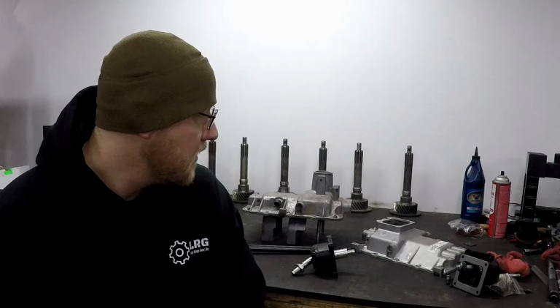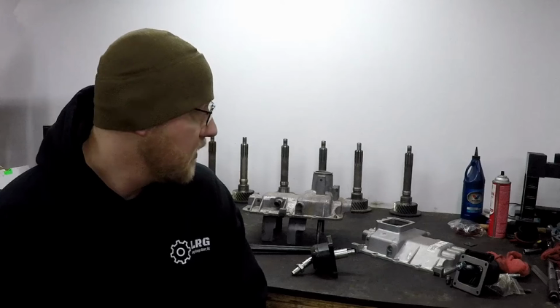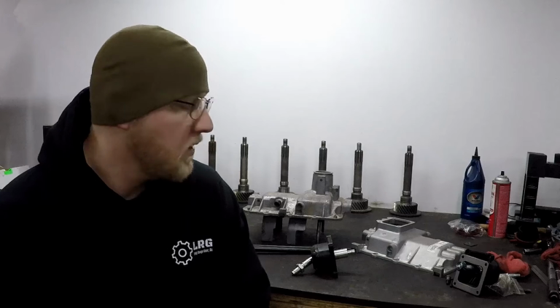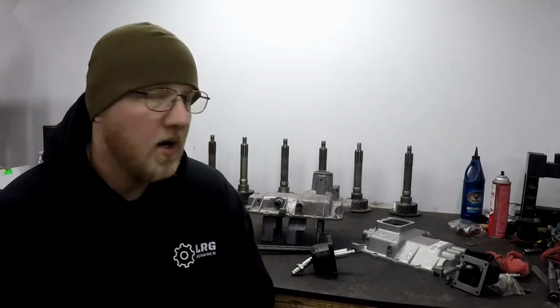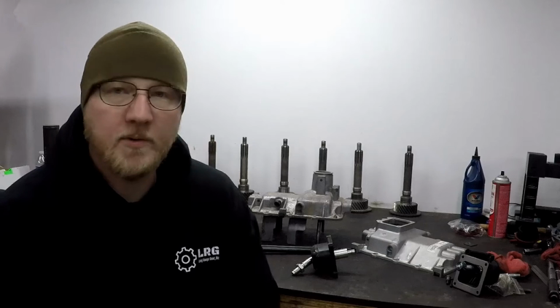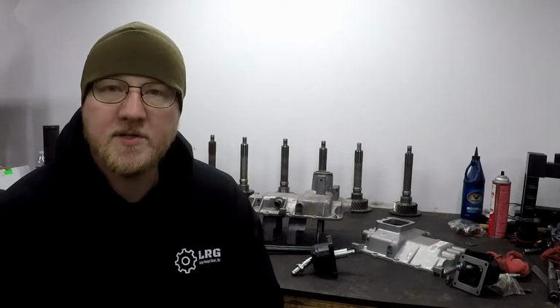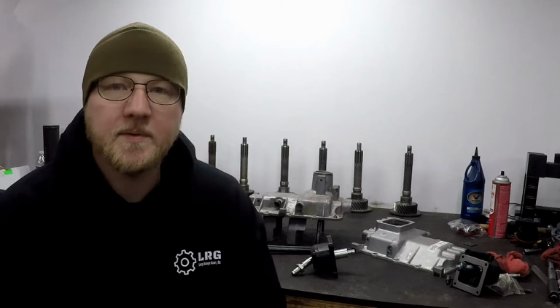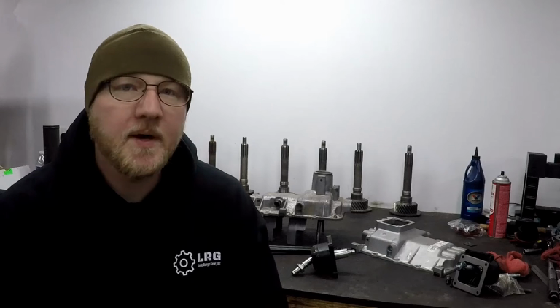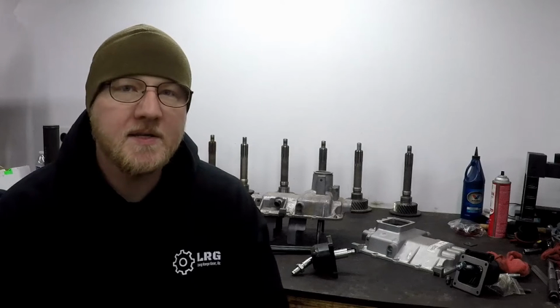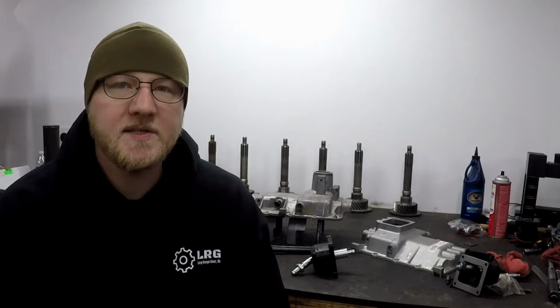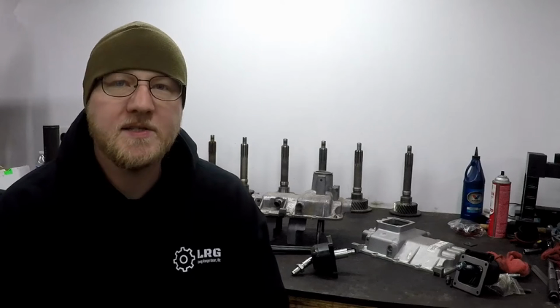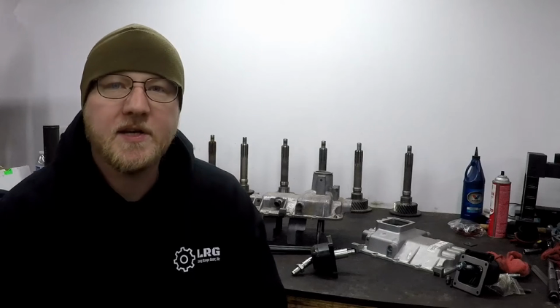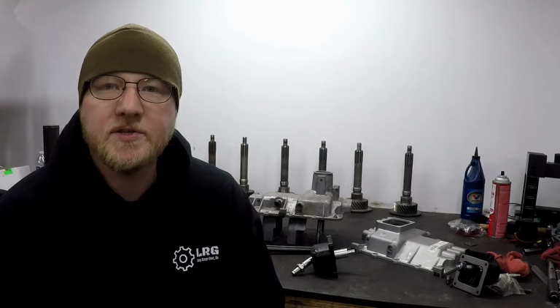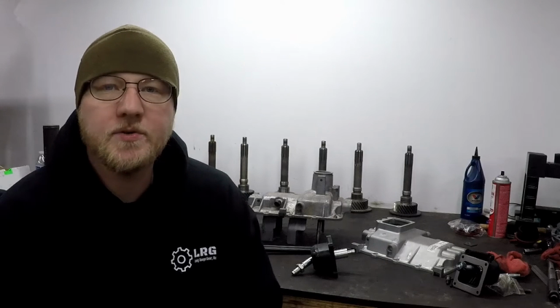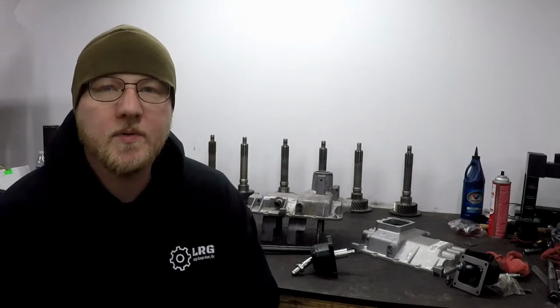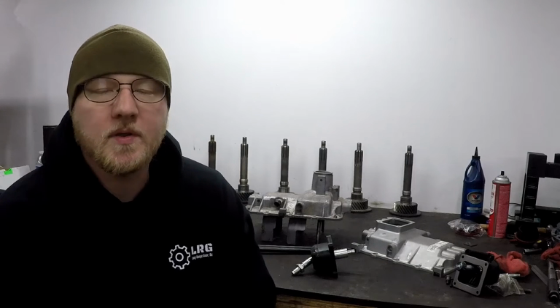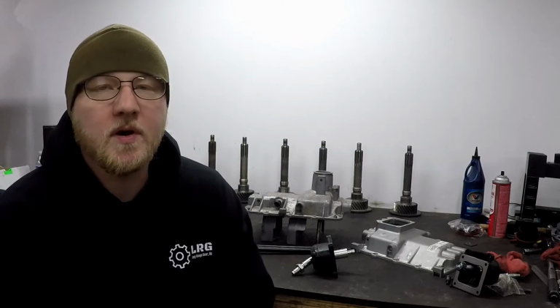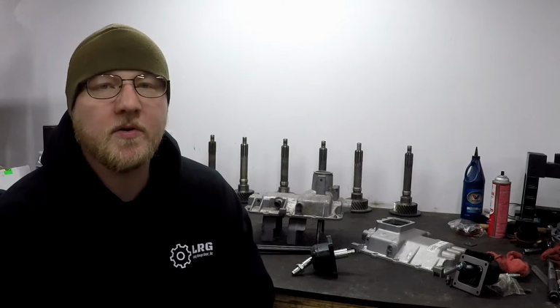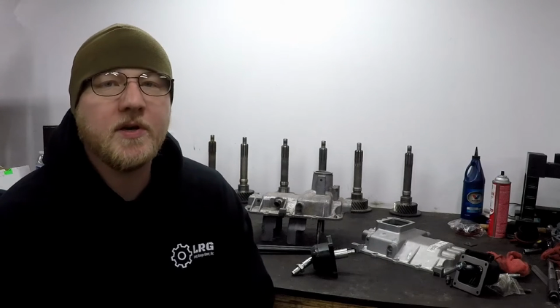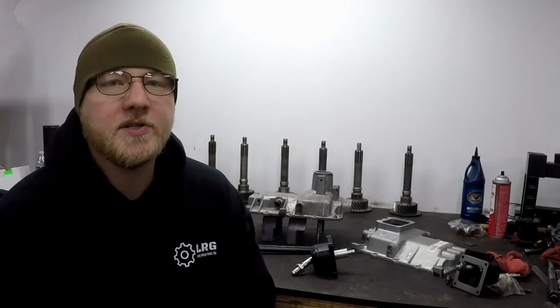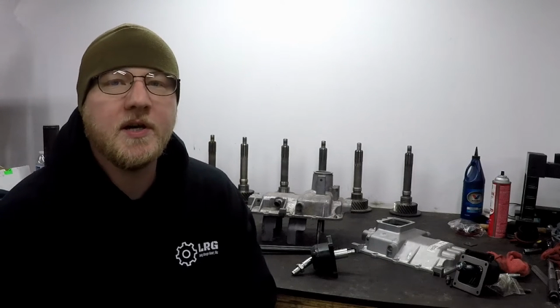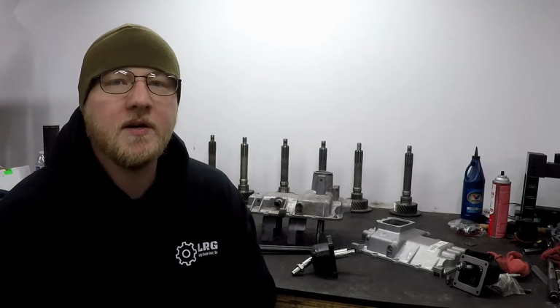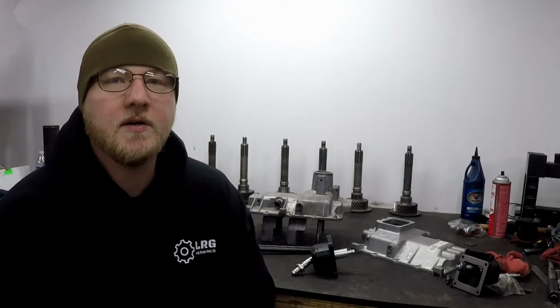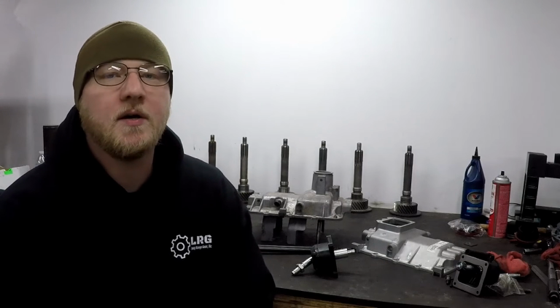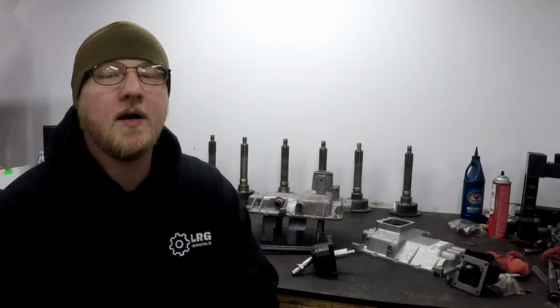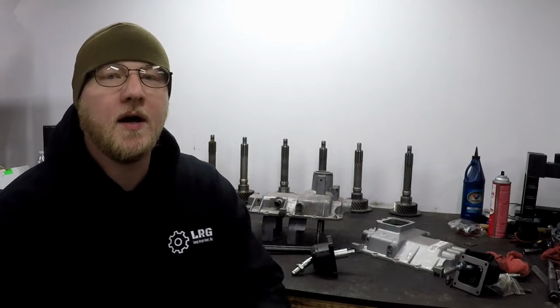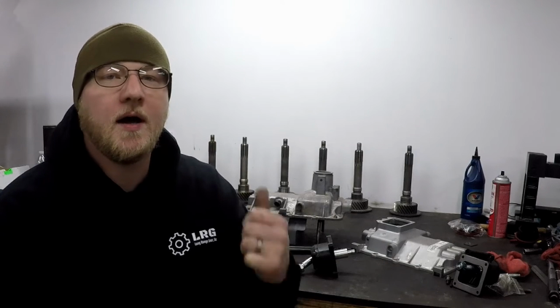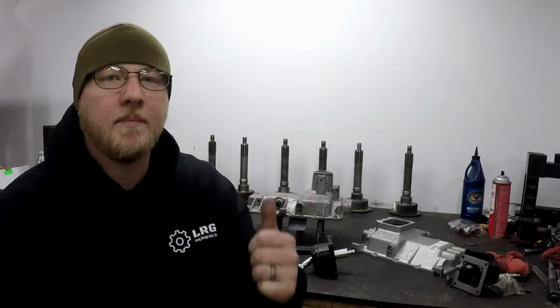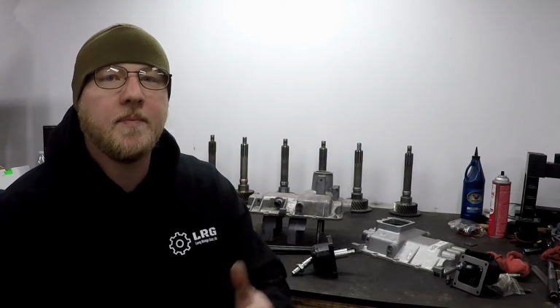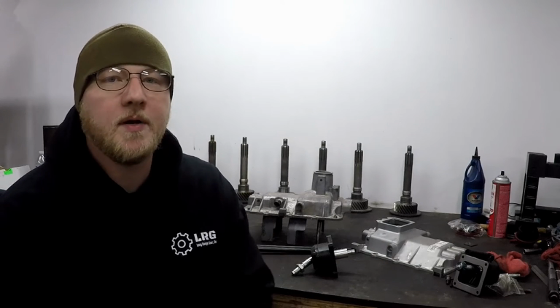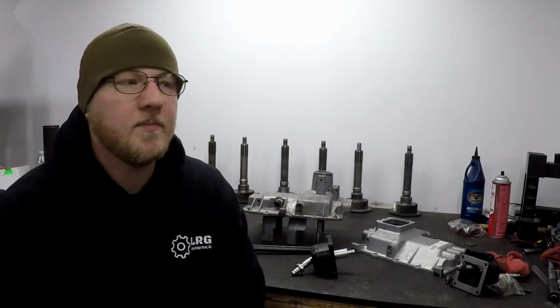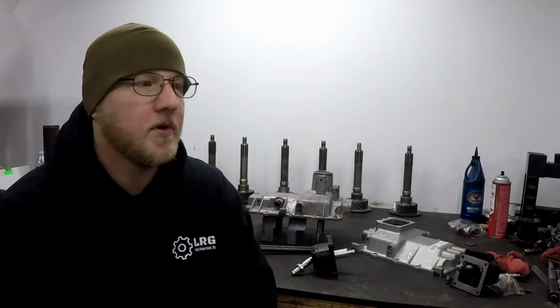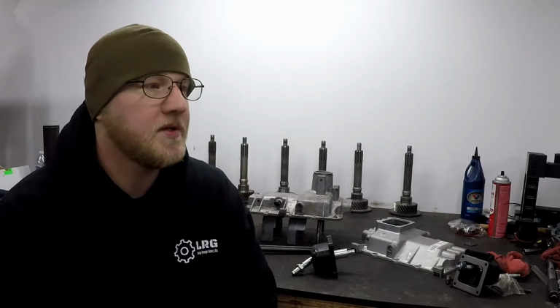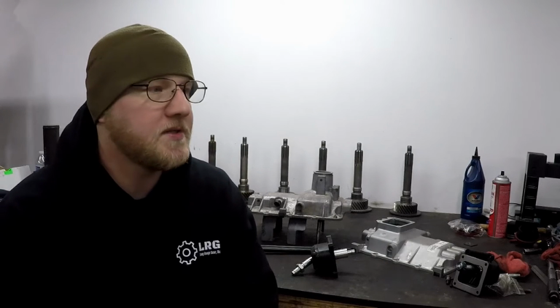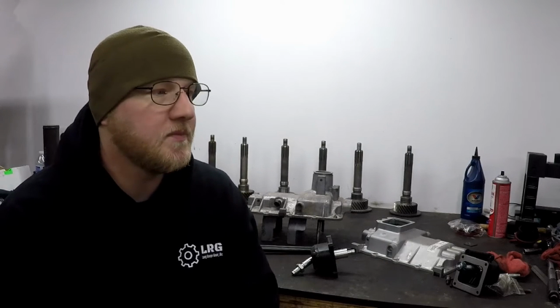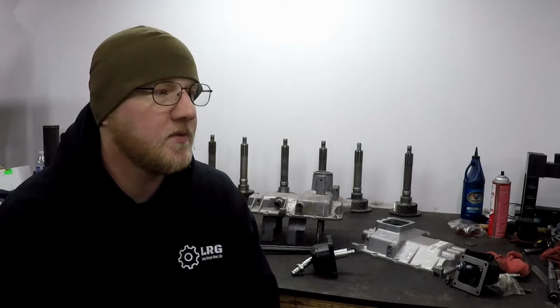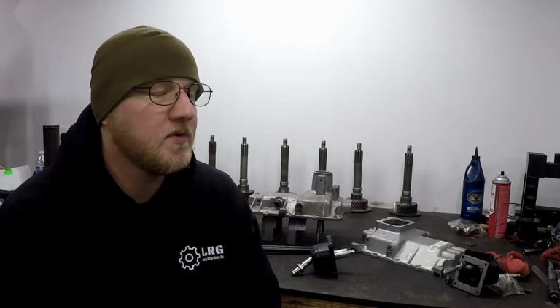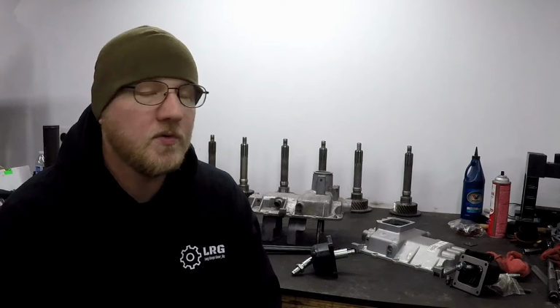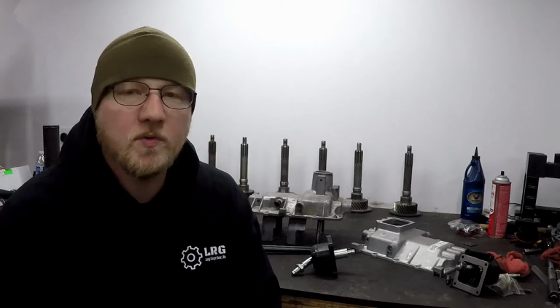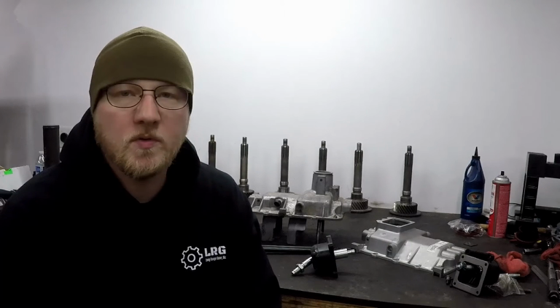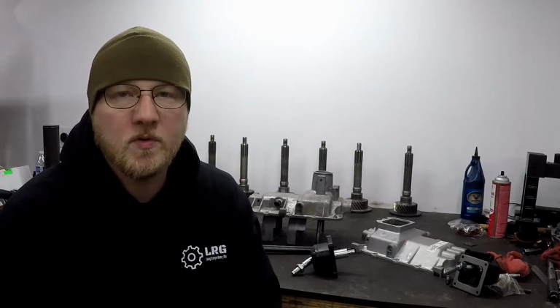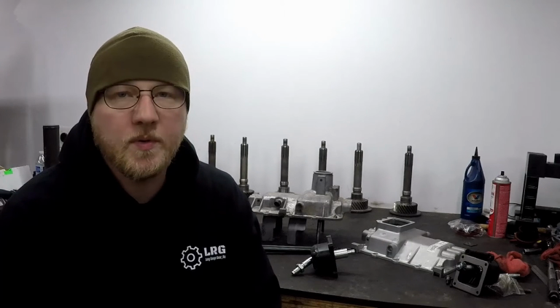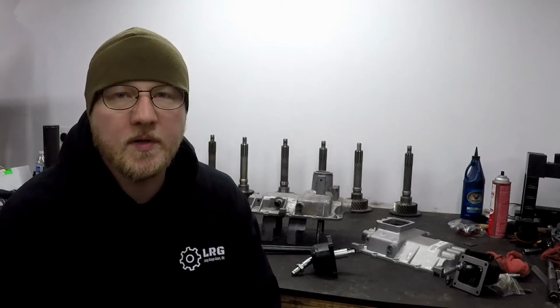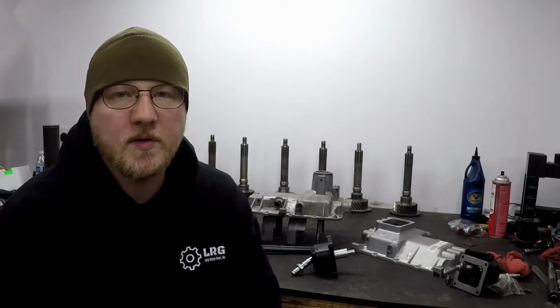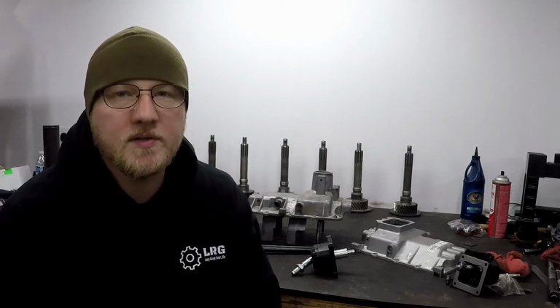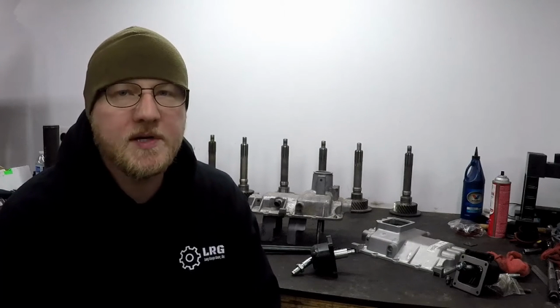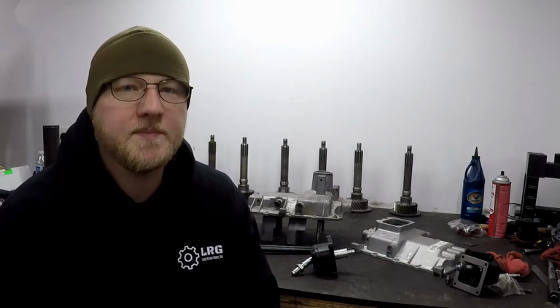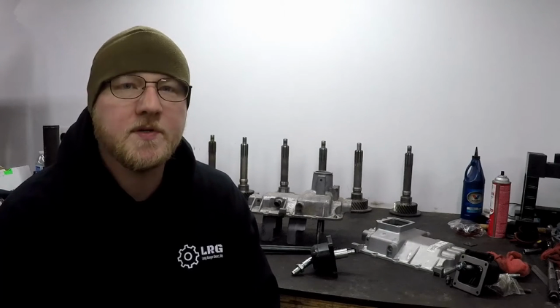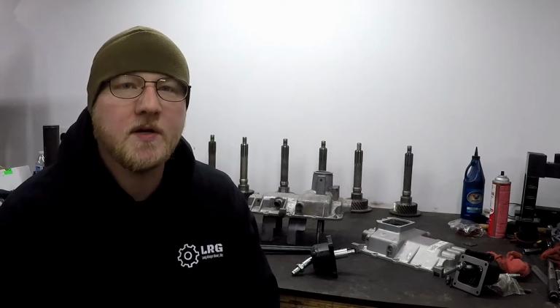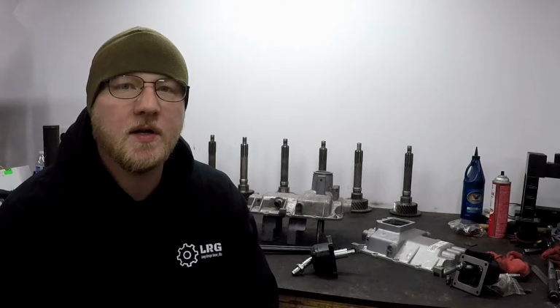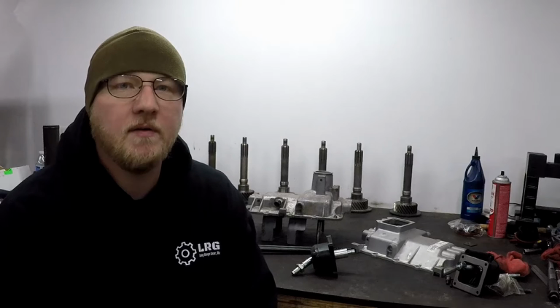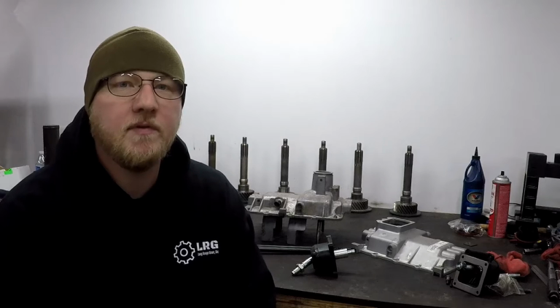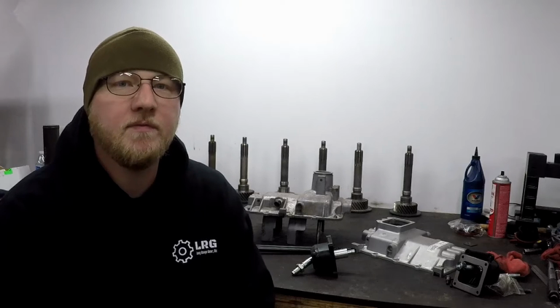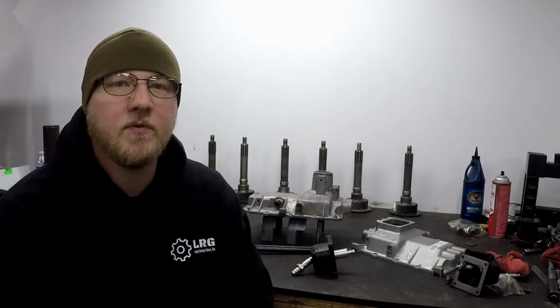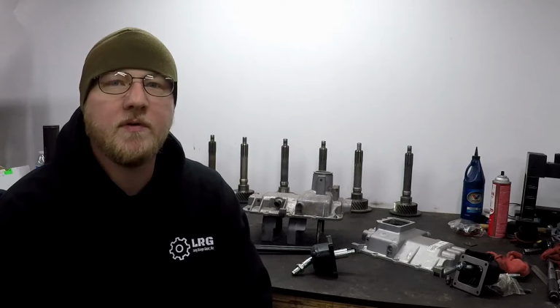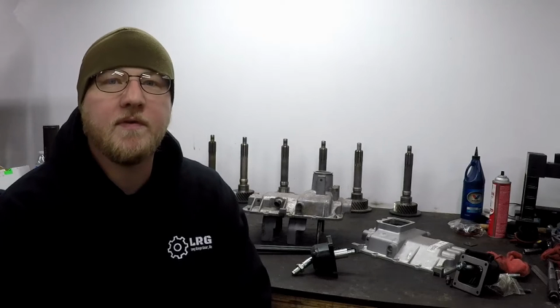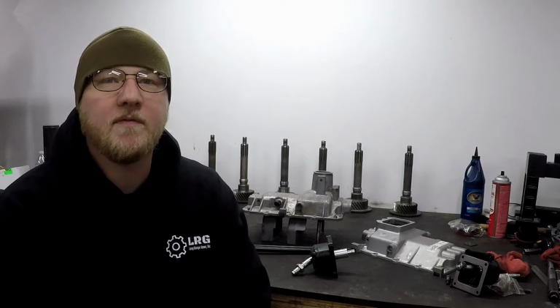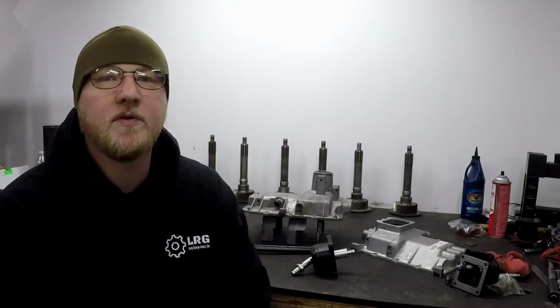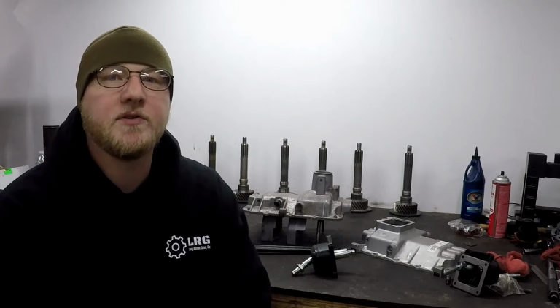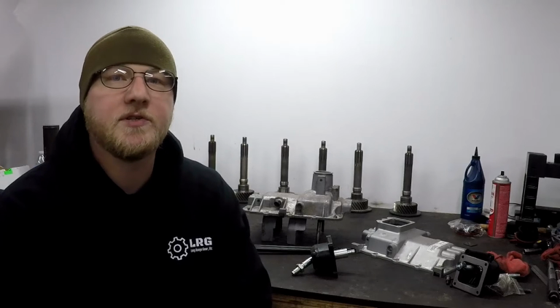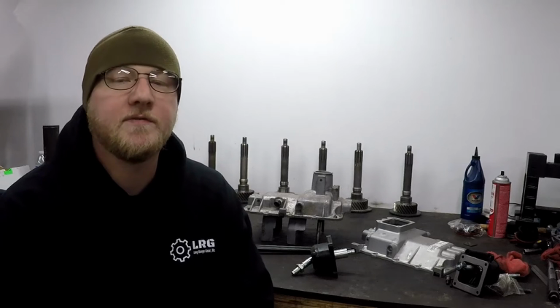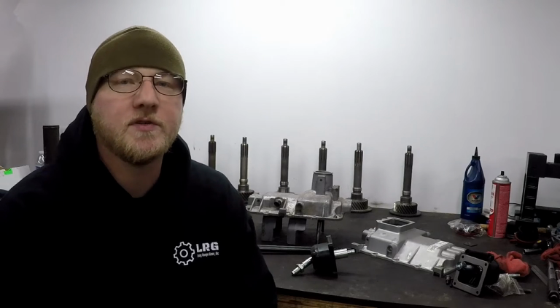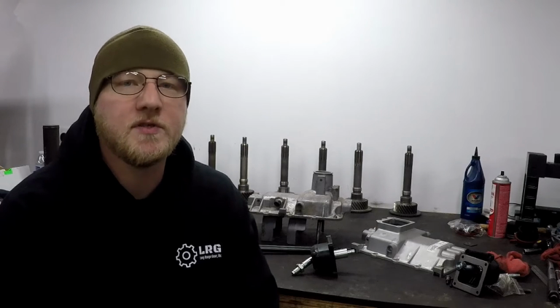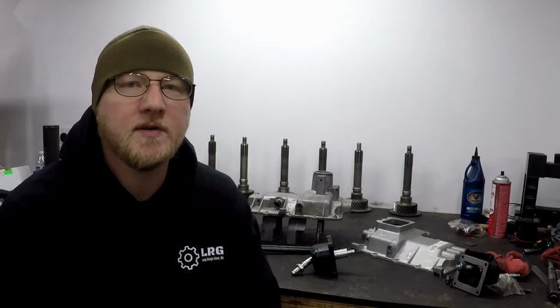Hi, what's up guys? It's Andrew with Long Range Gear here bringing you some cool quick little tips on NV4500 shifter stuff.